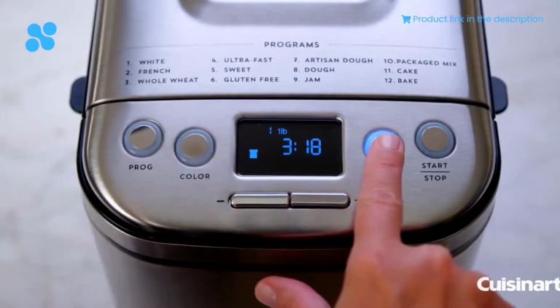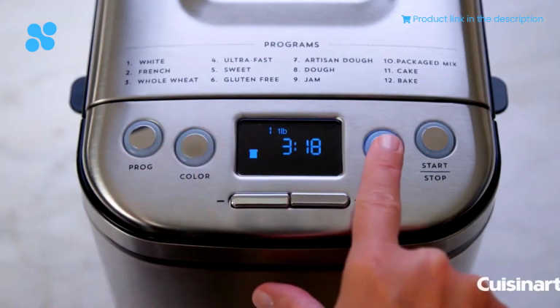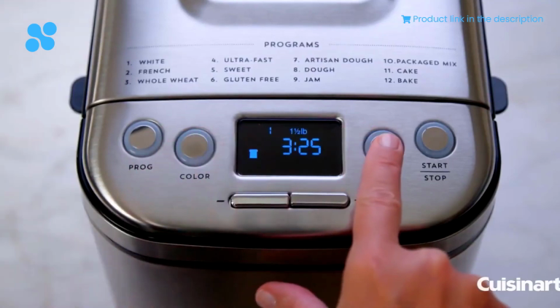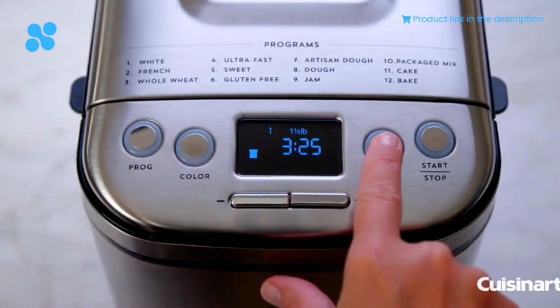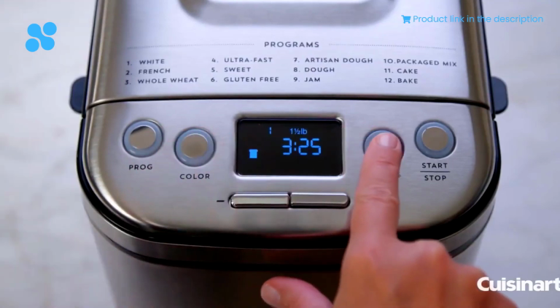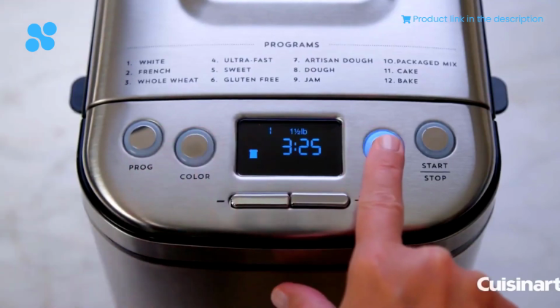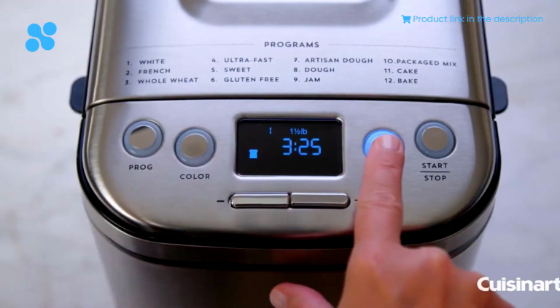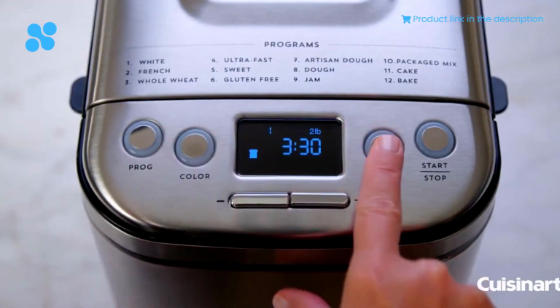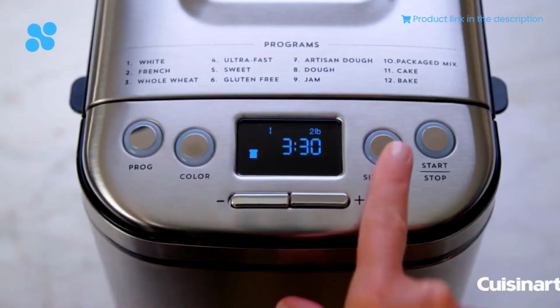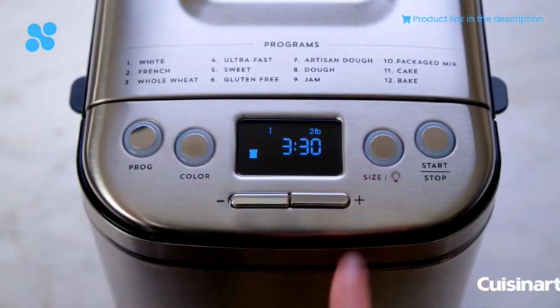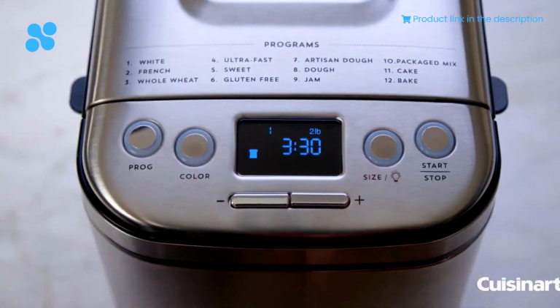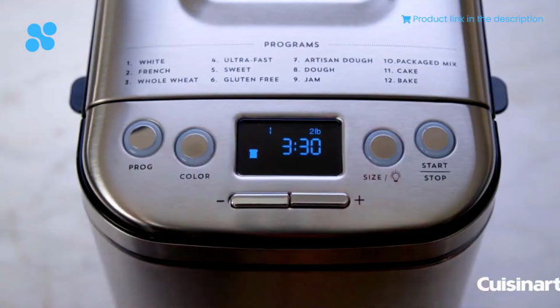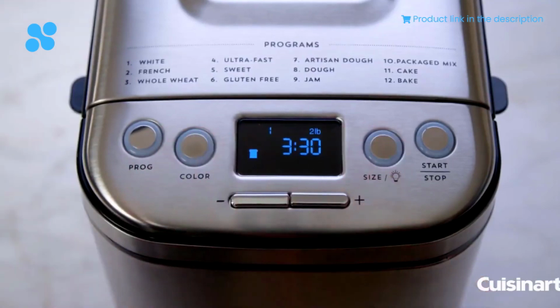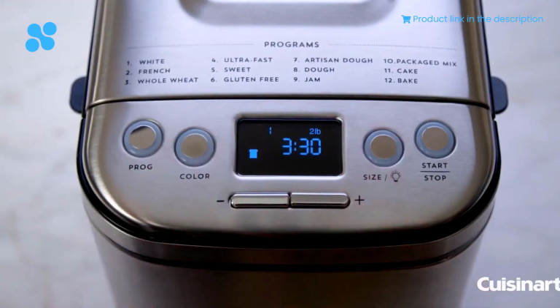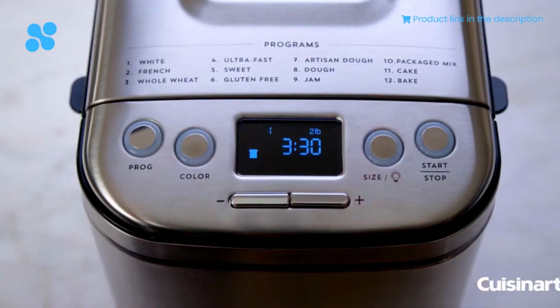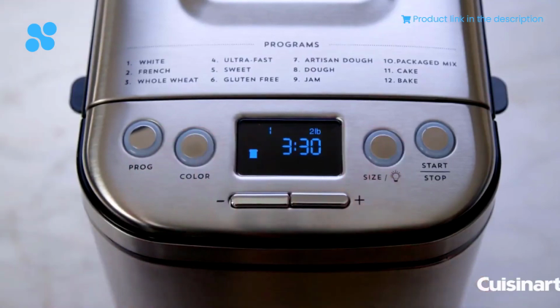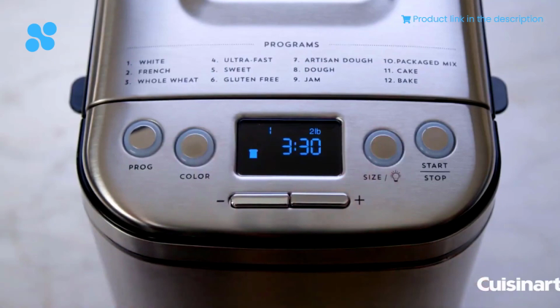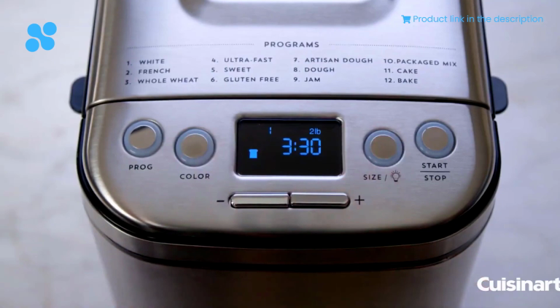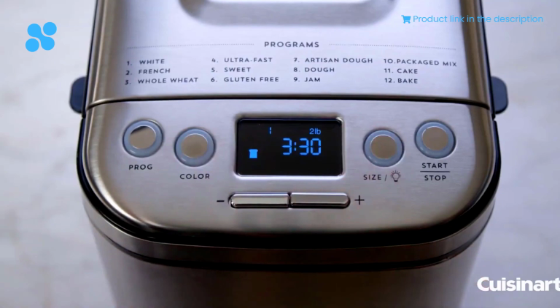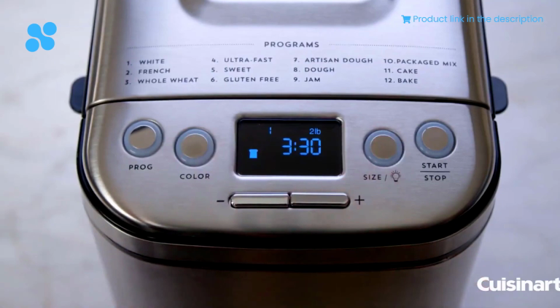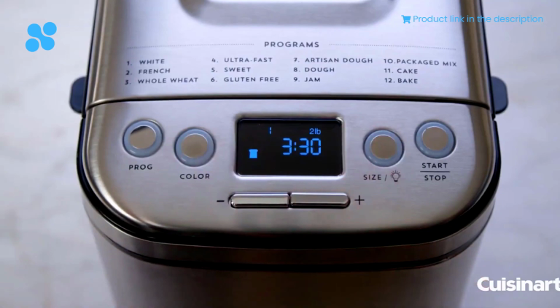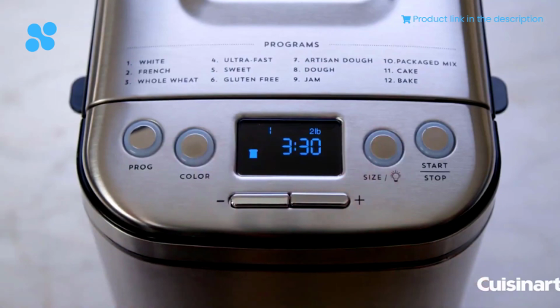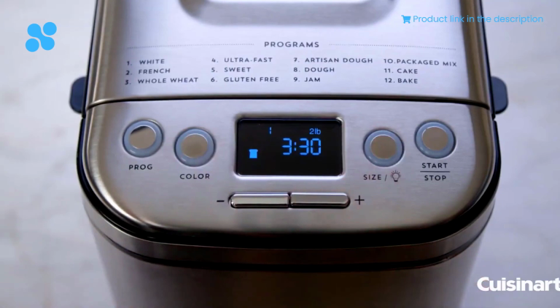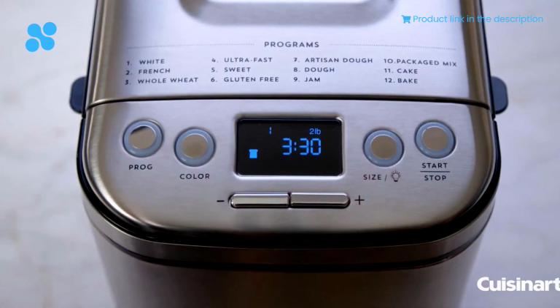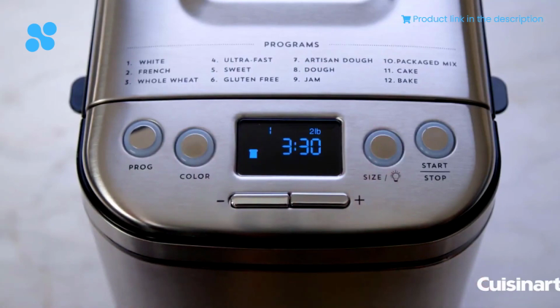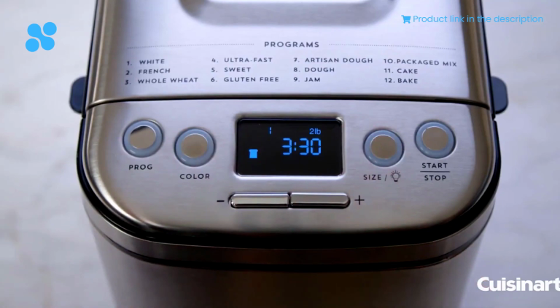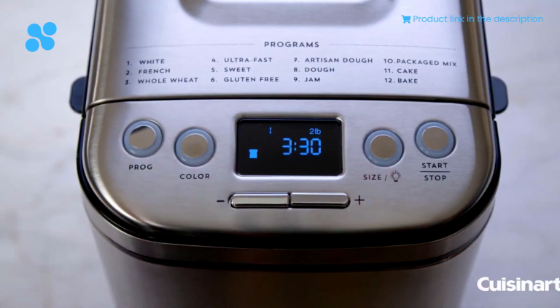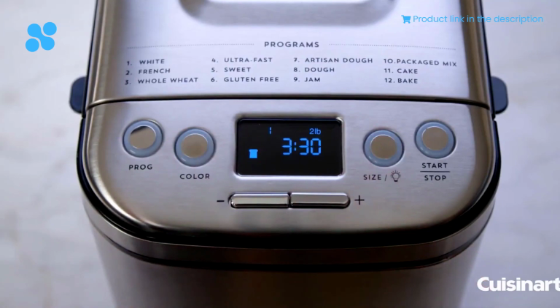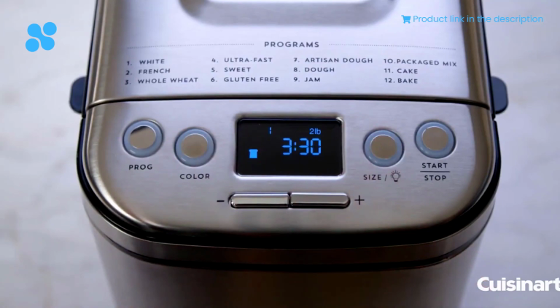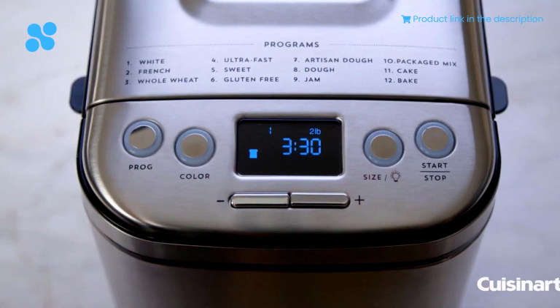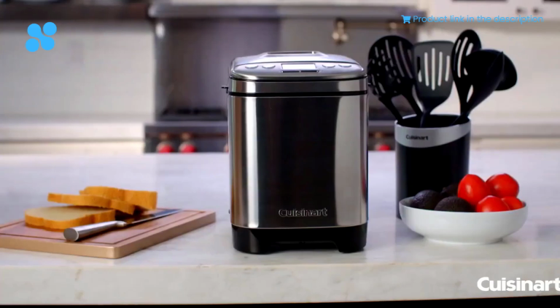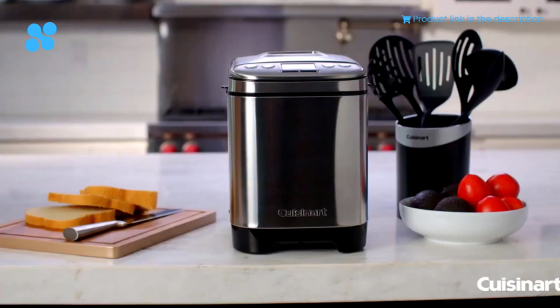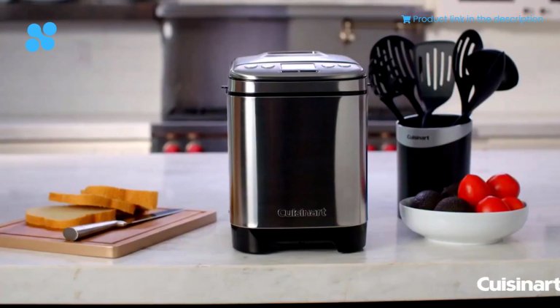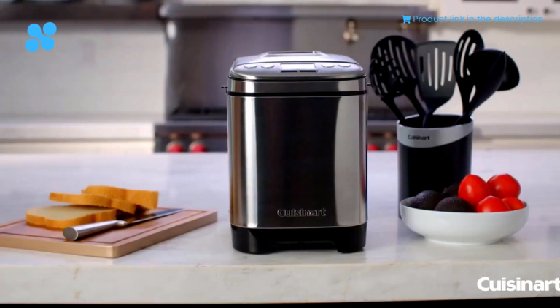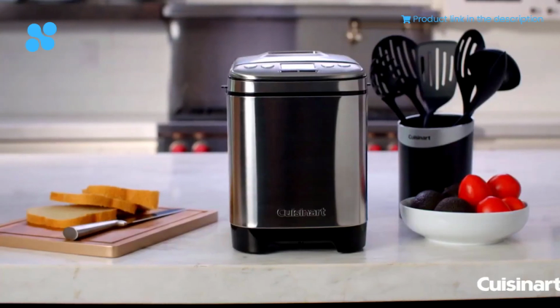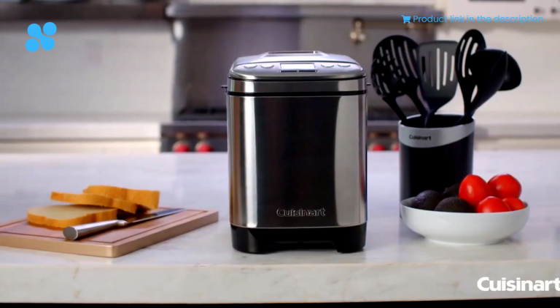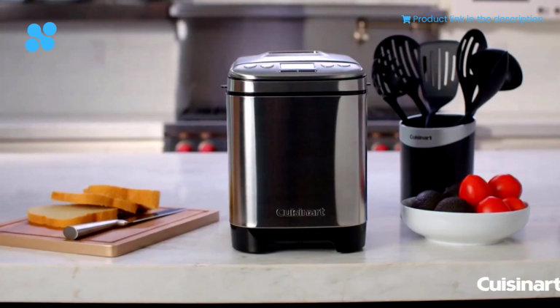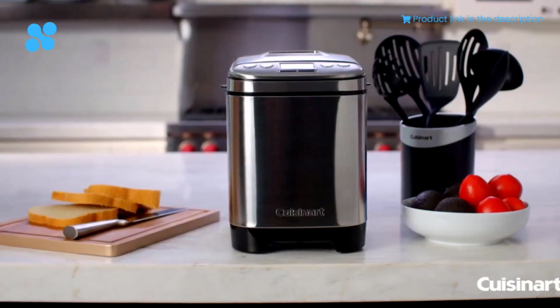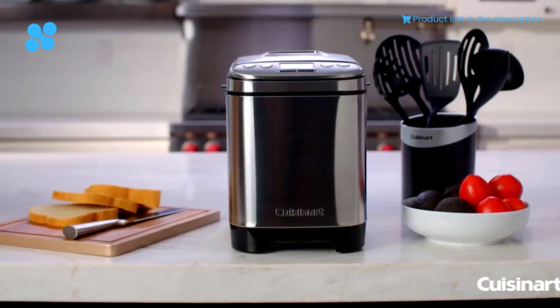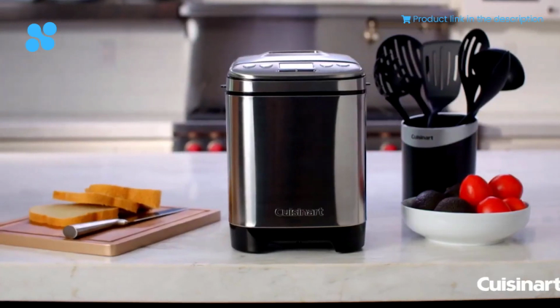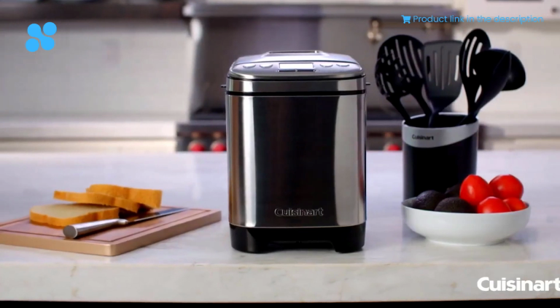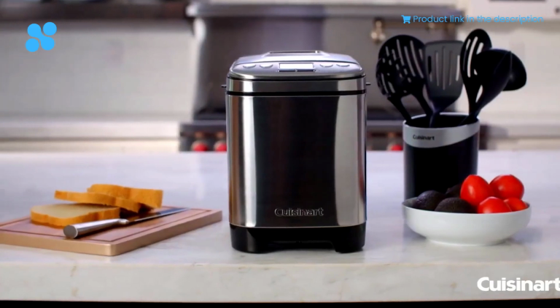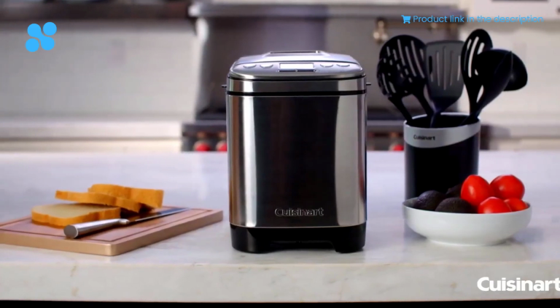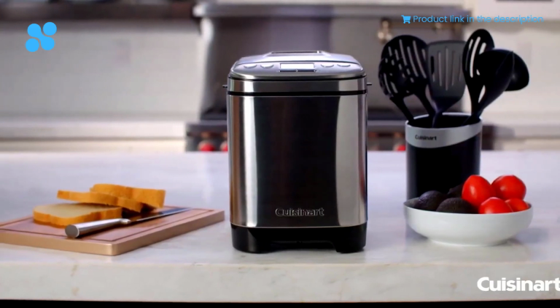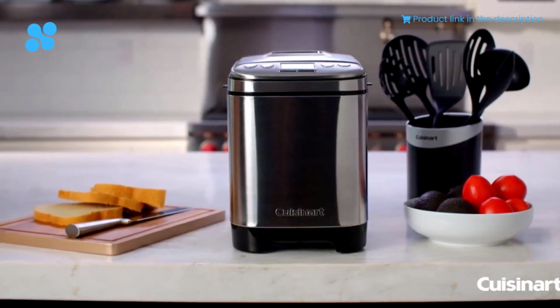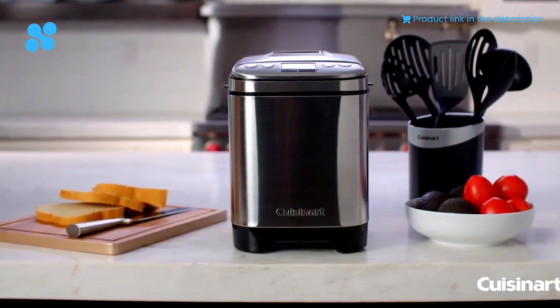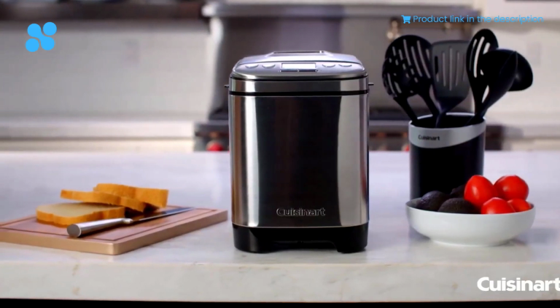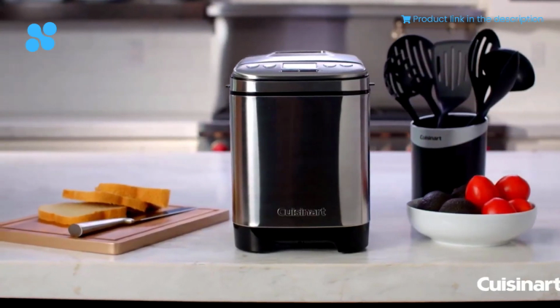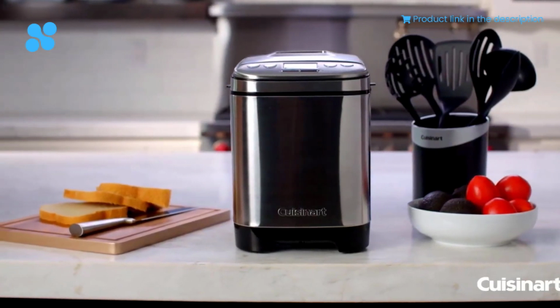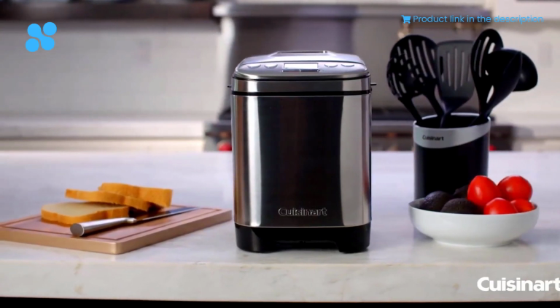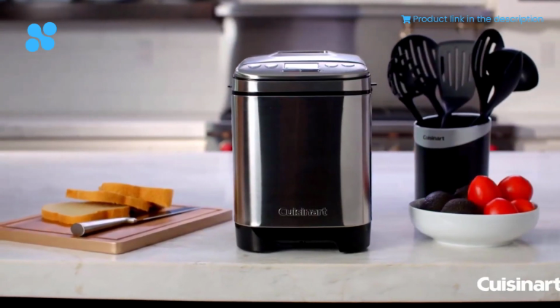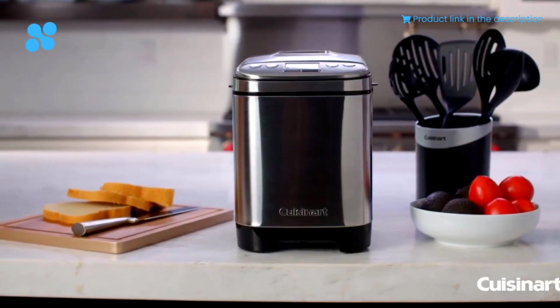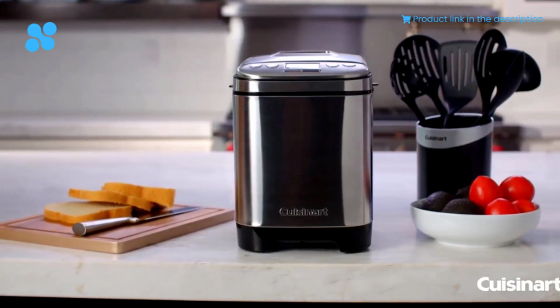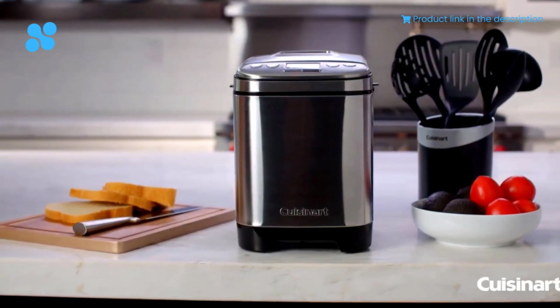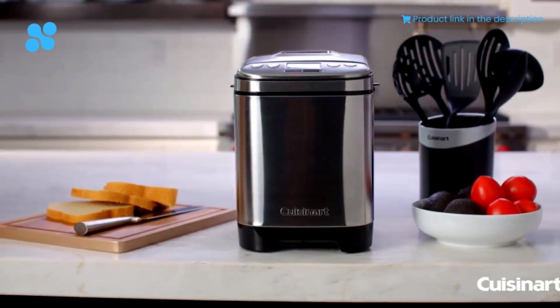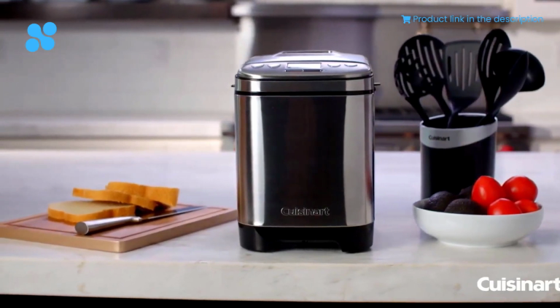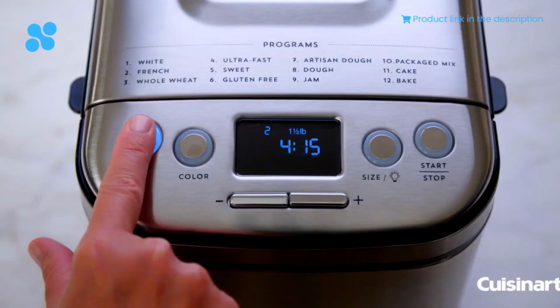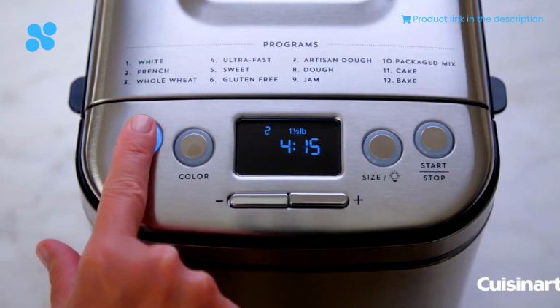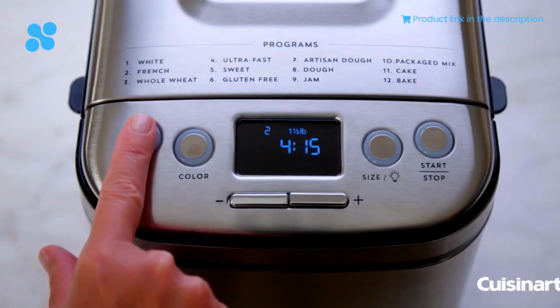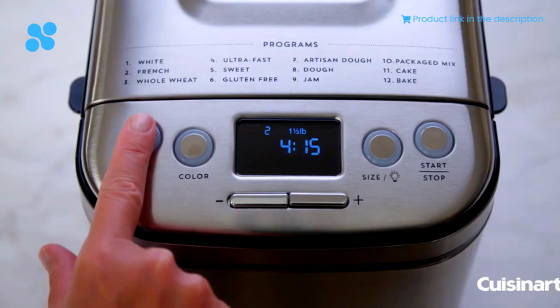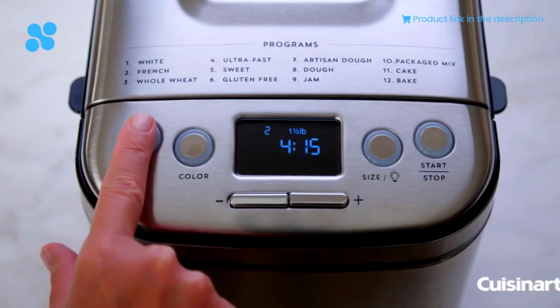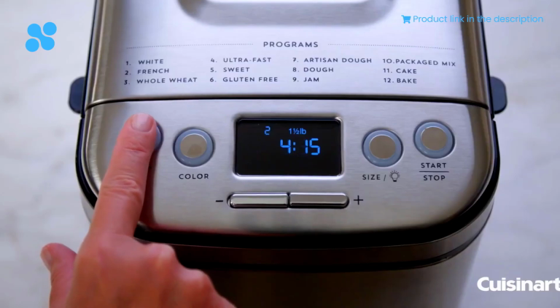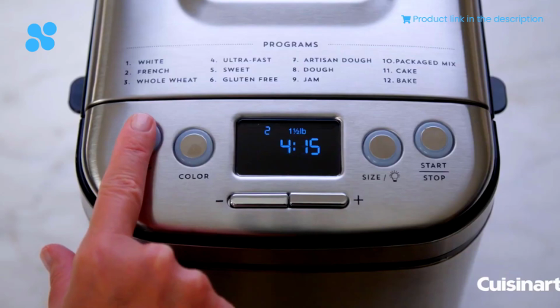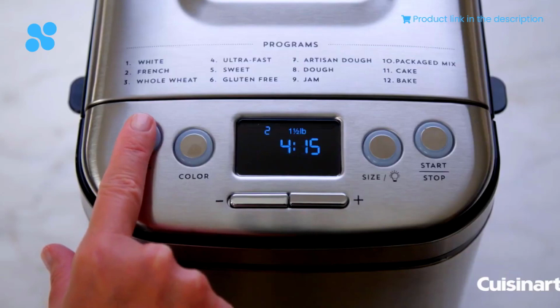With 12 pre-programmed menu options, 3 crust shades, and 3 loaf sizes, you can create bread exactly the way you like it.